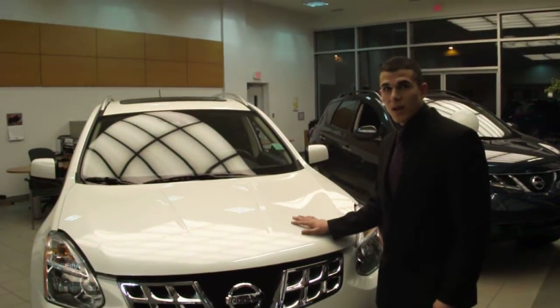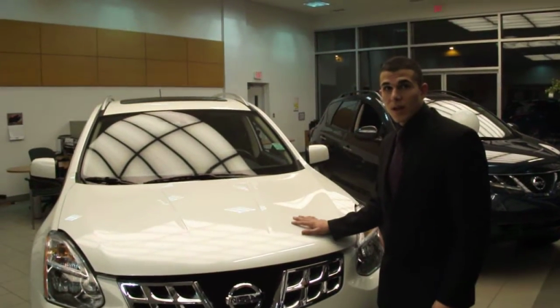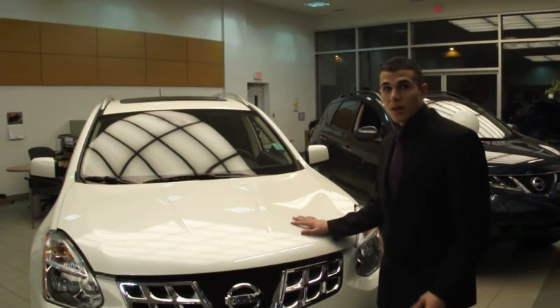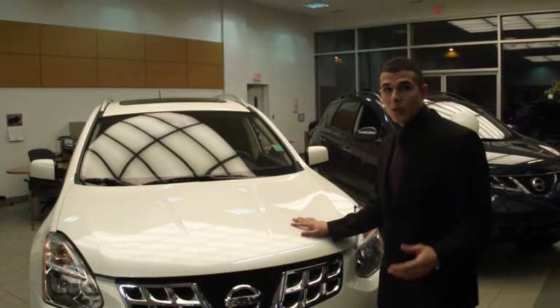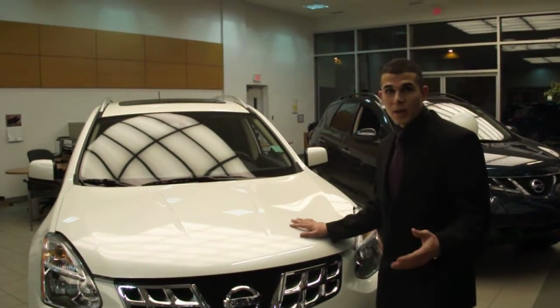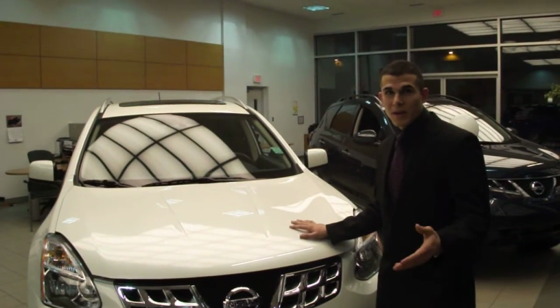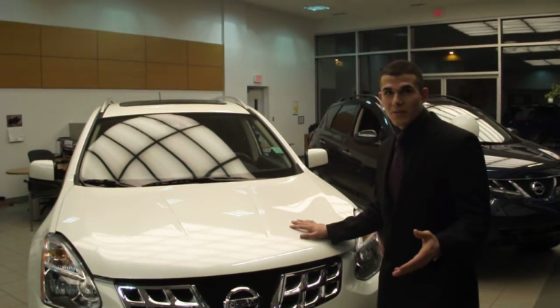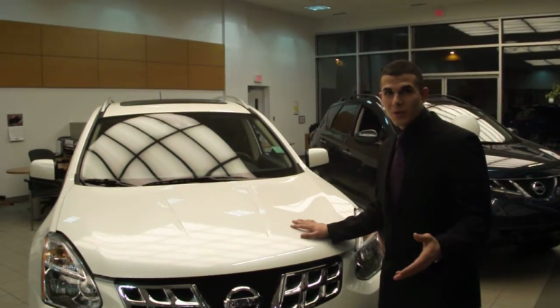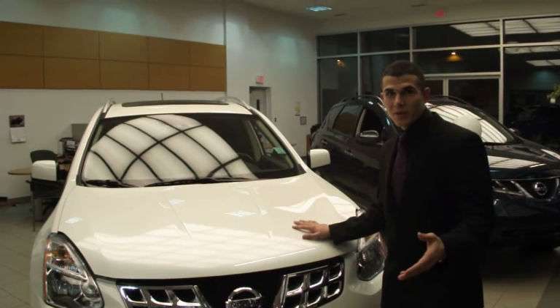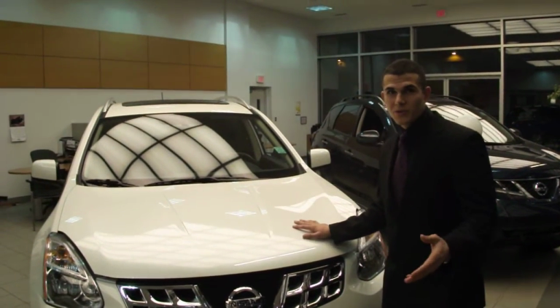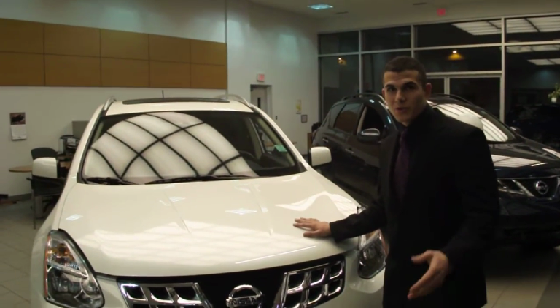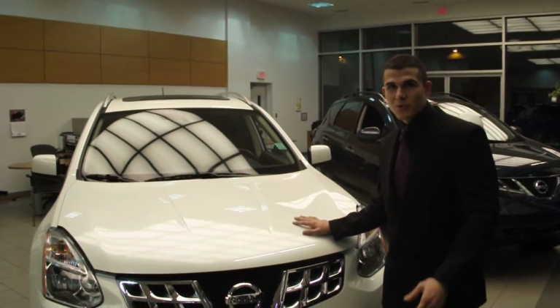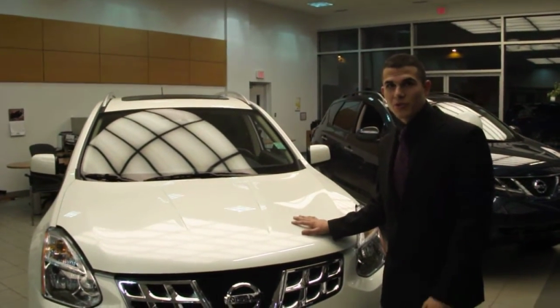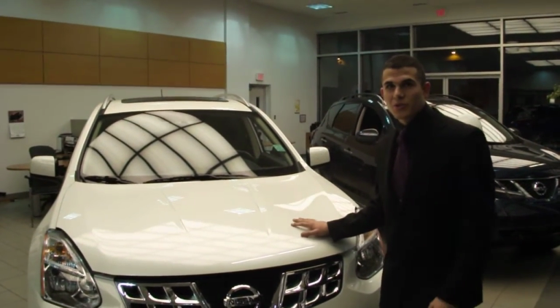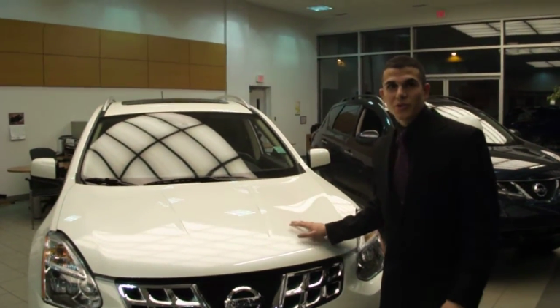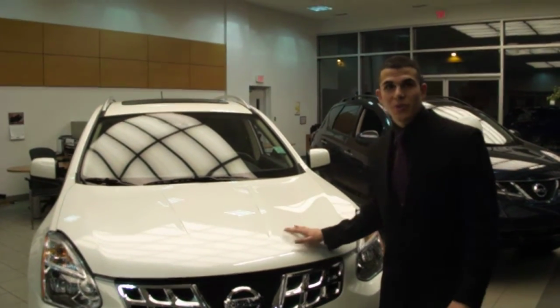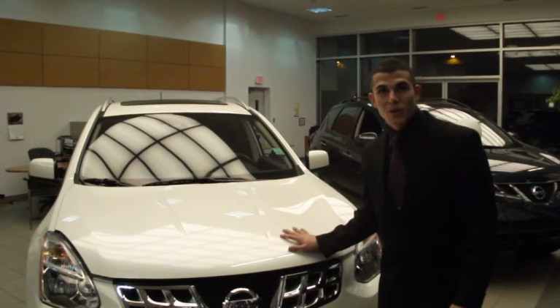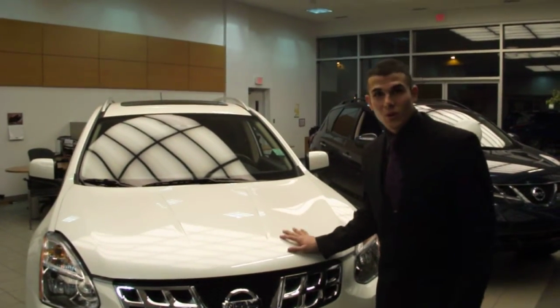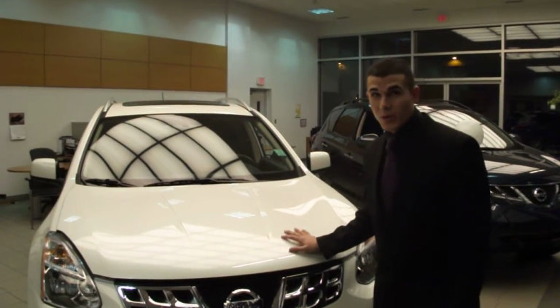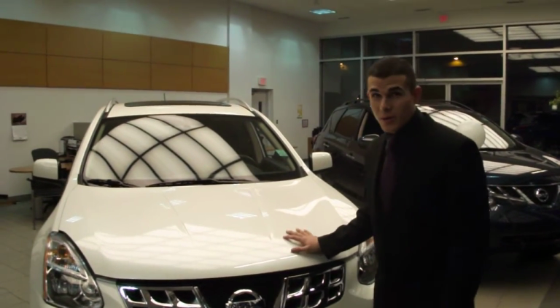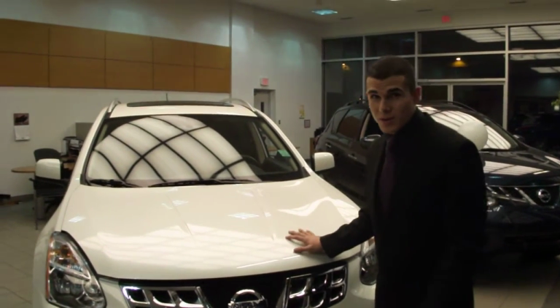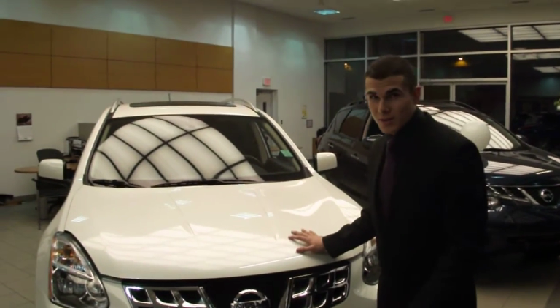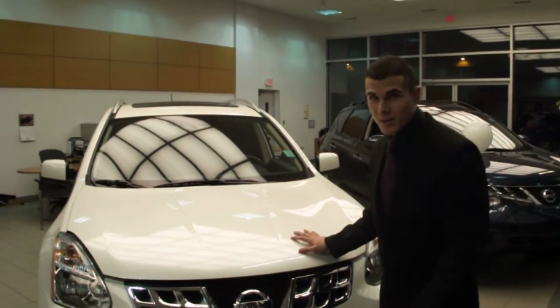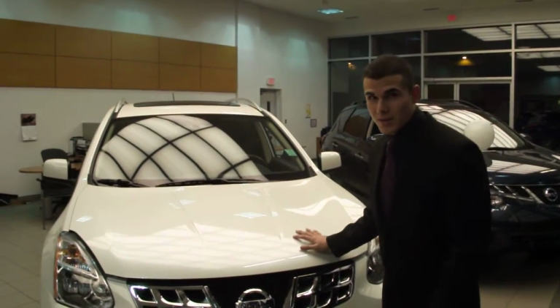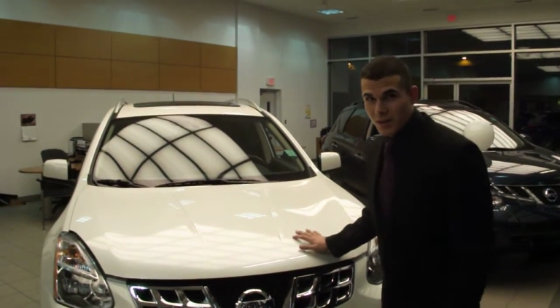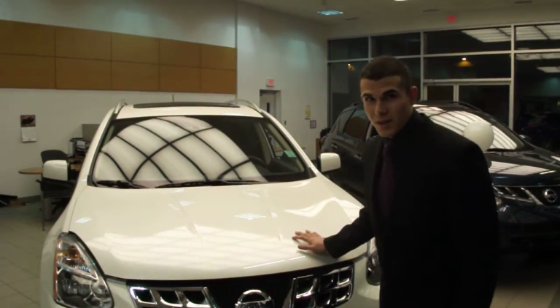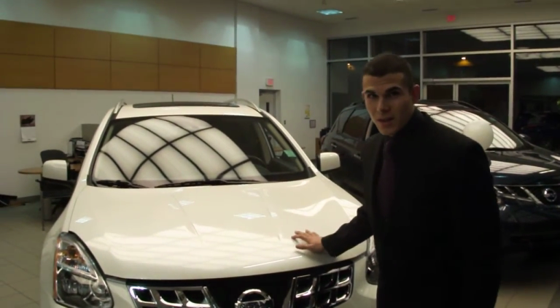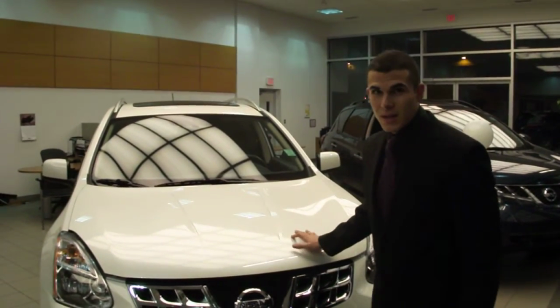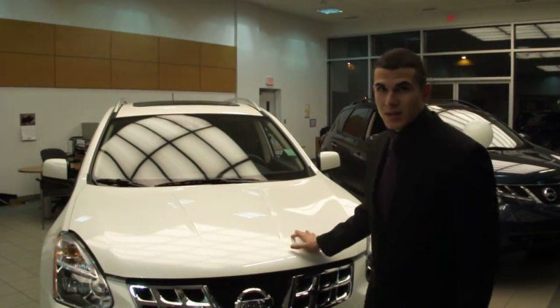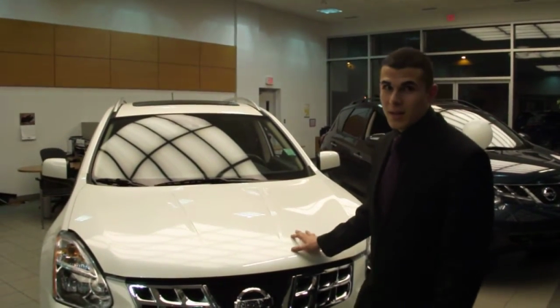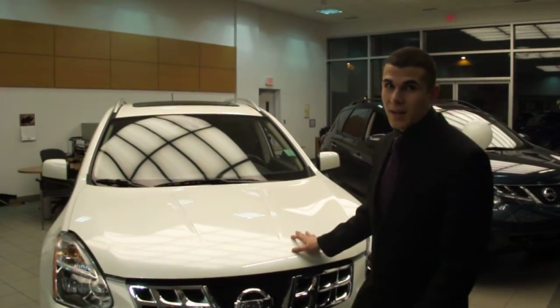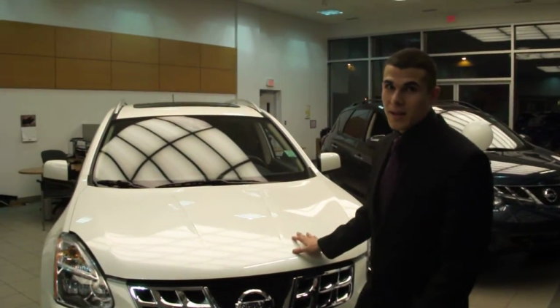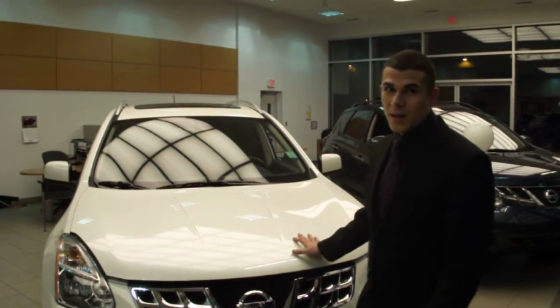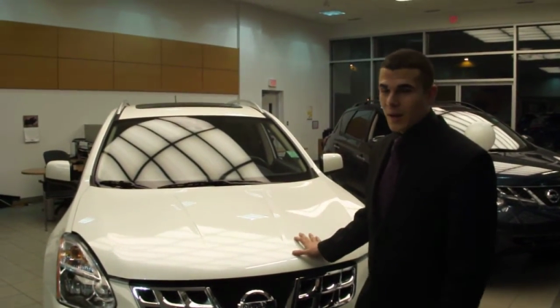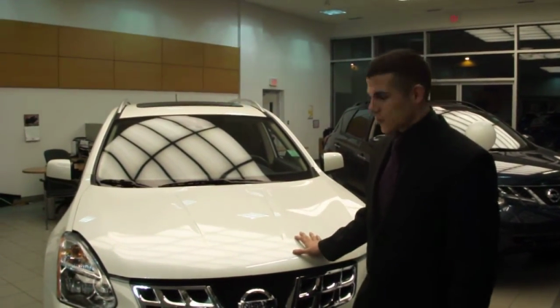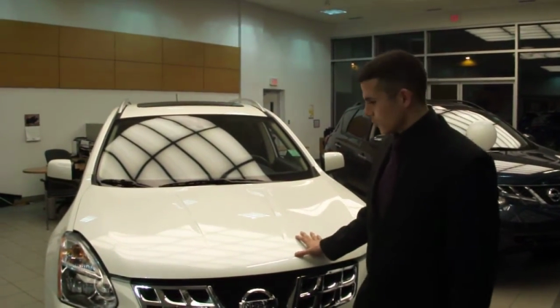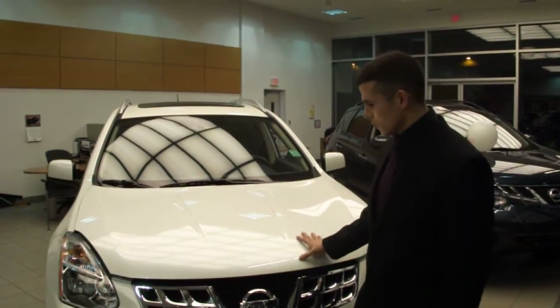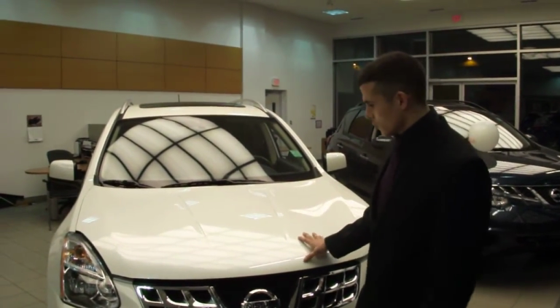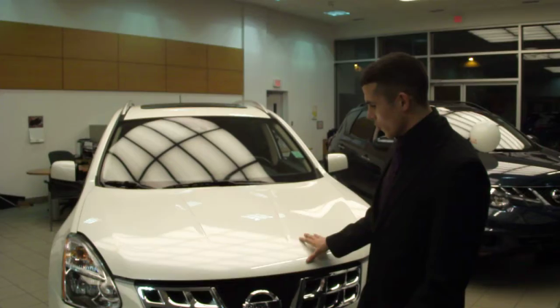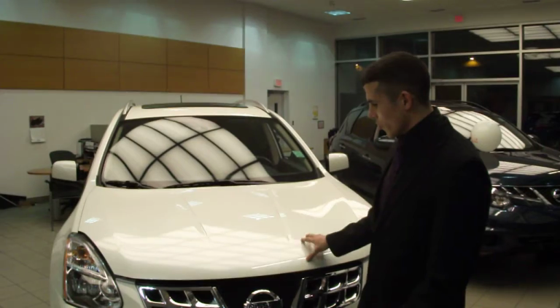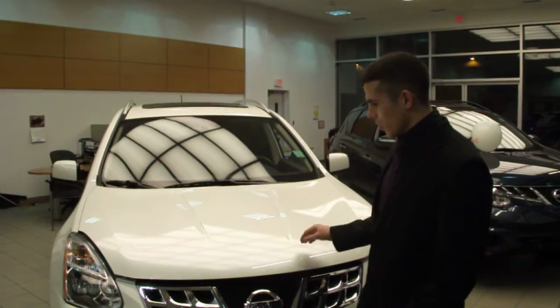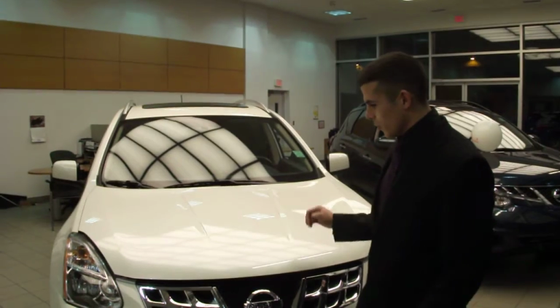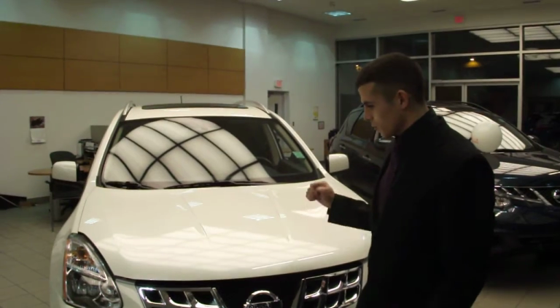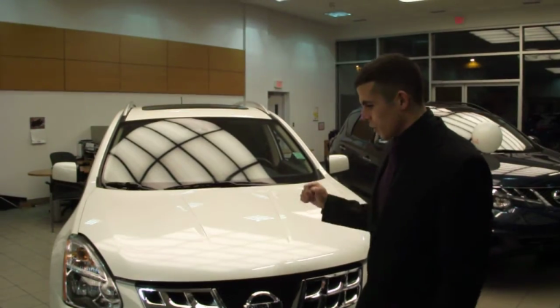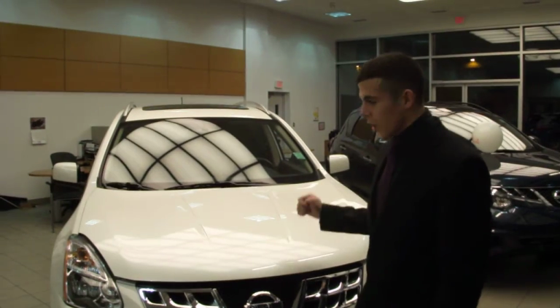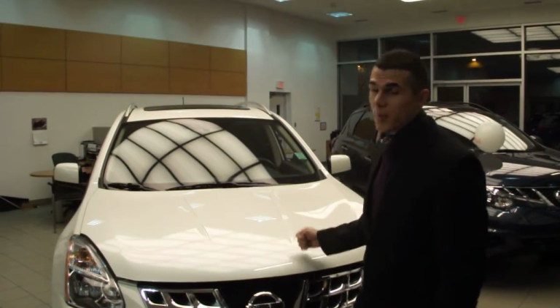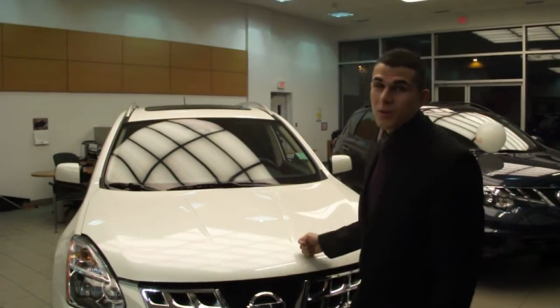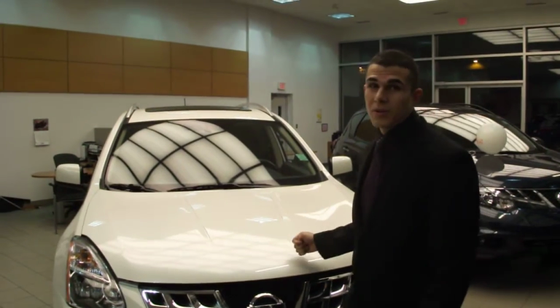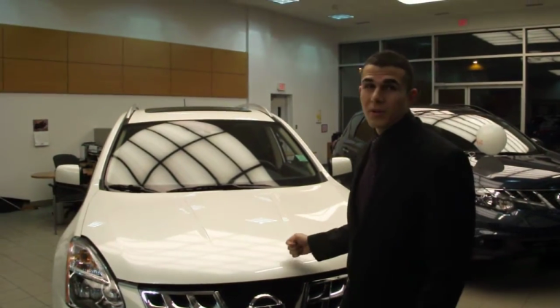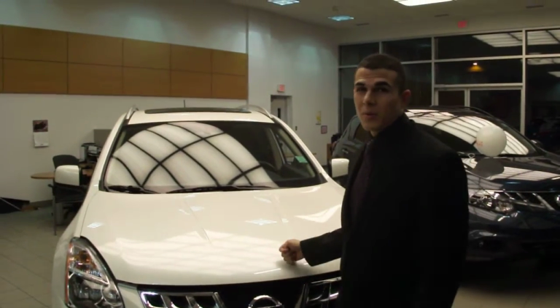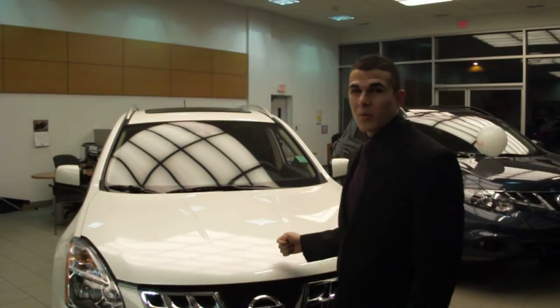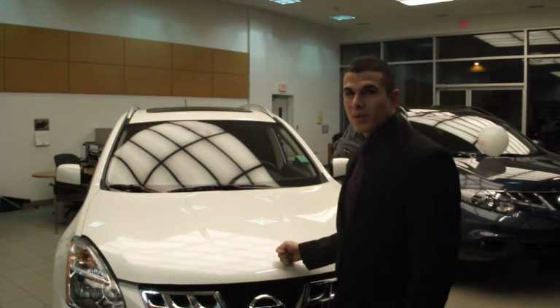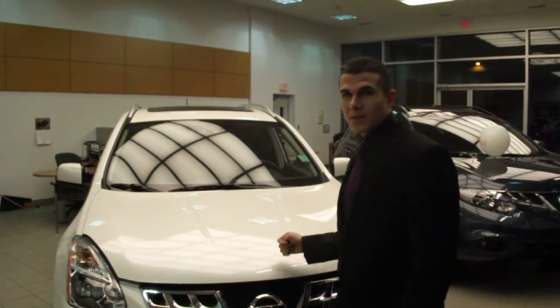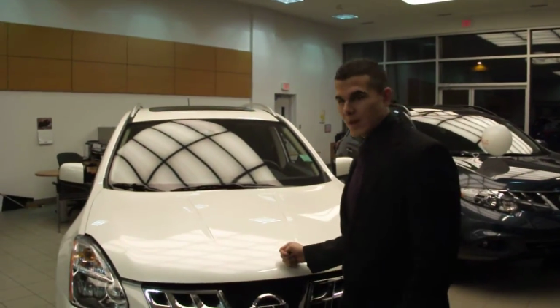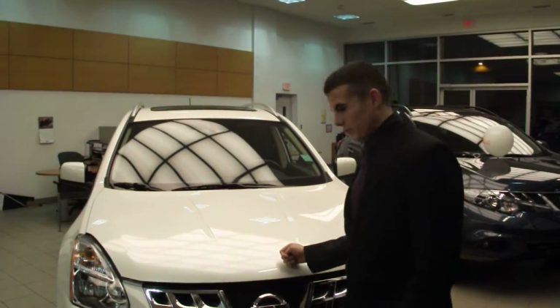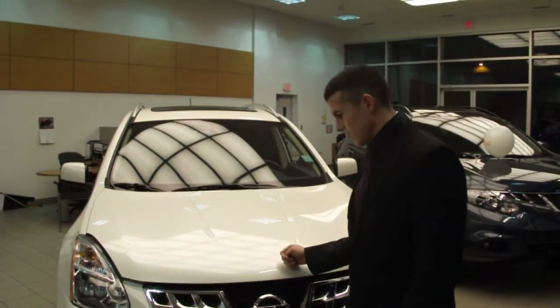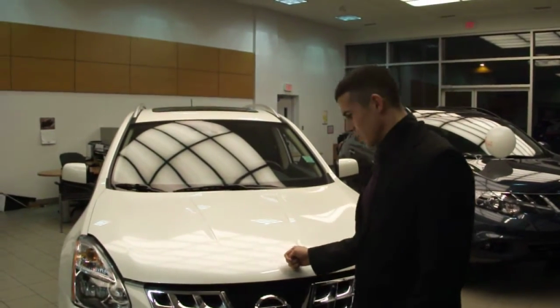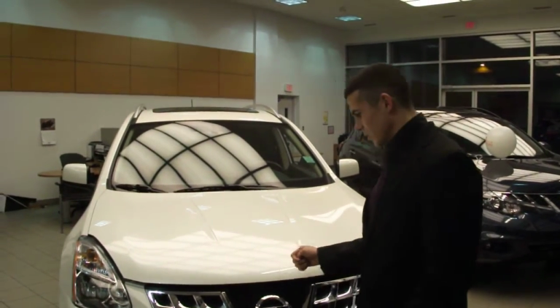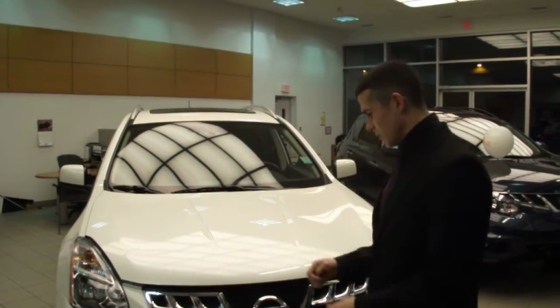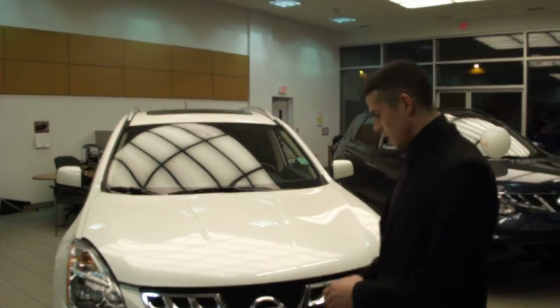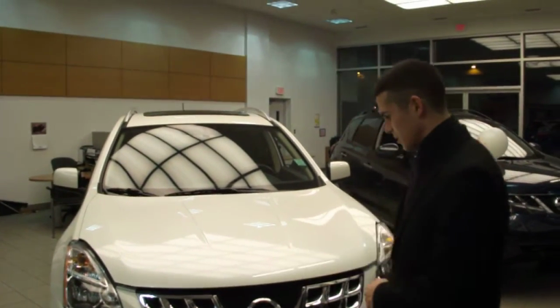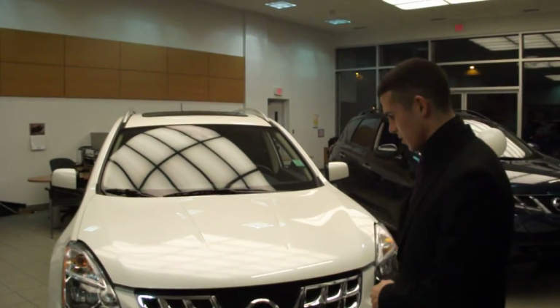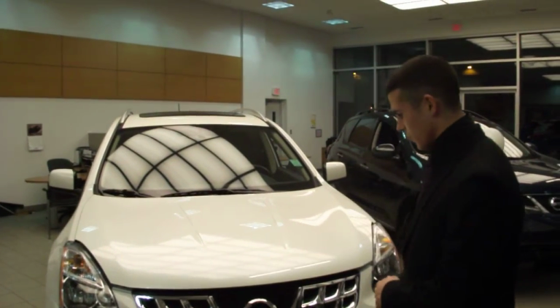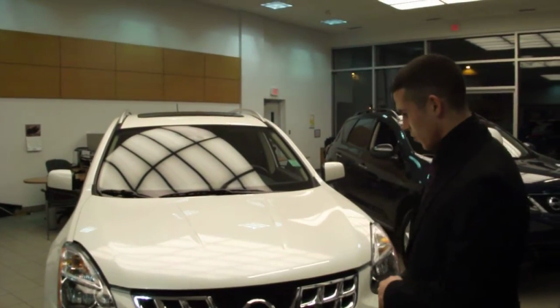Hello again everyone, it's Richard Lush here with Go Auto Ericksen Nissan. Tonight, I've chosen to show you our most popular and number one selling vehicle, the Nissan Rogue.